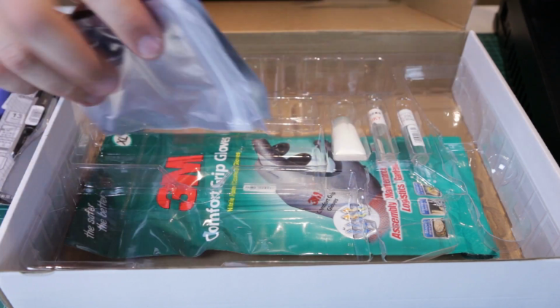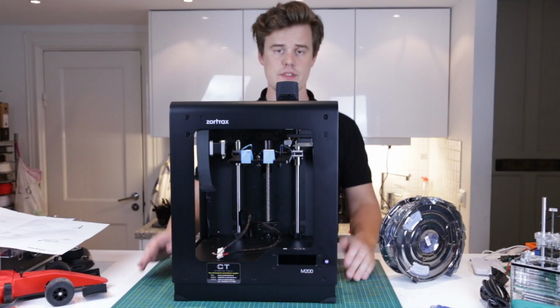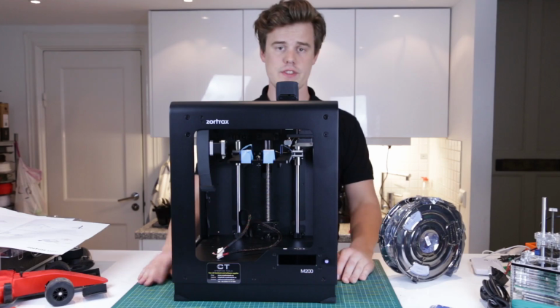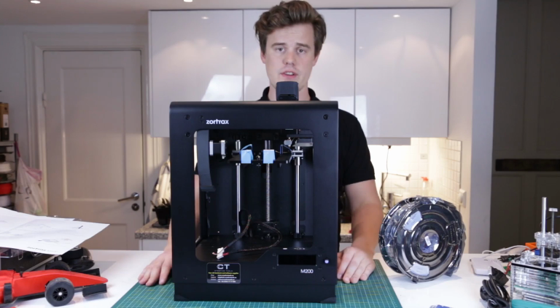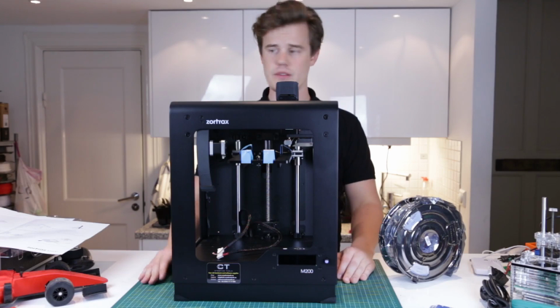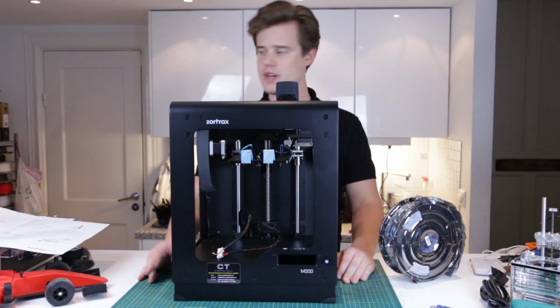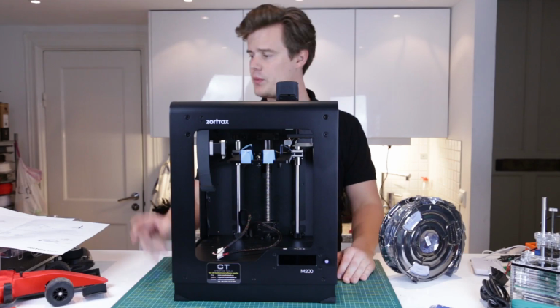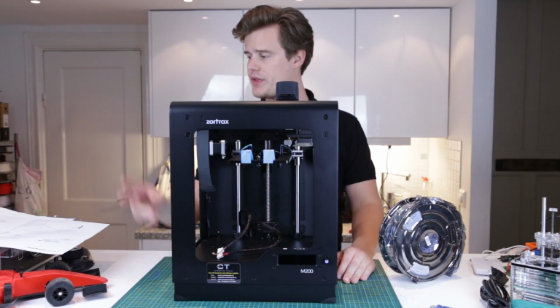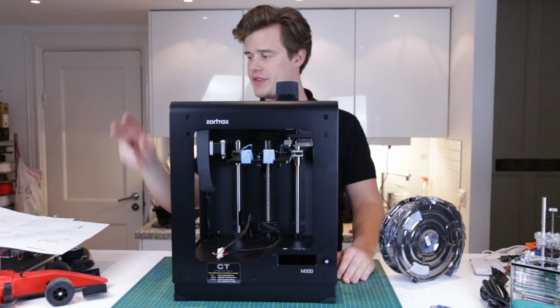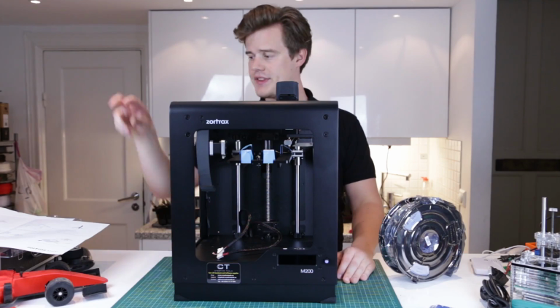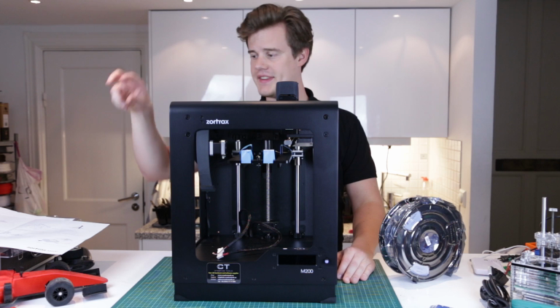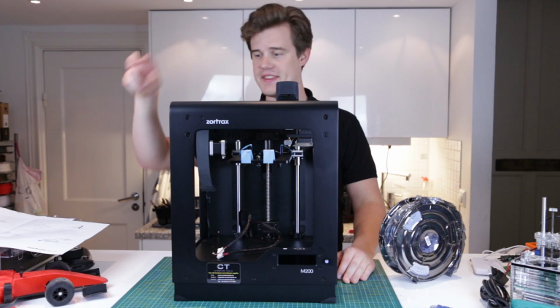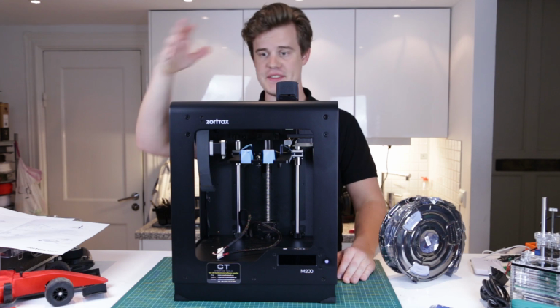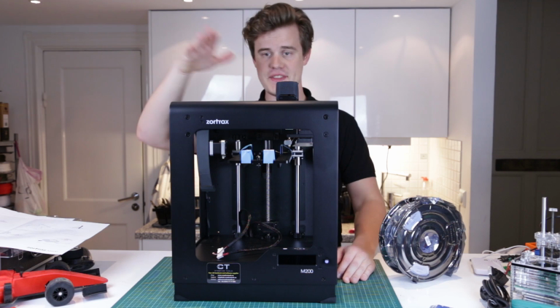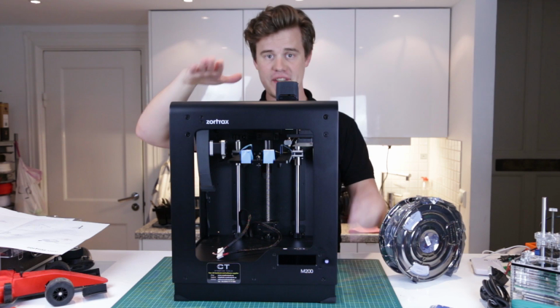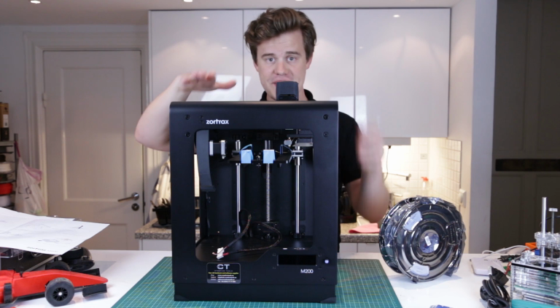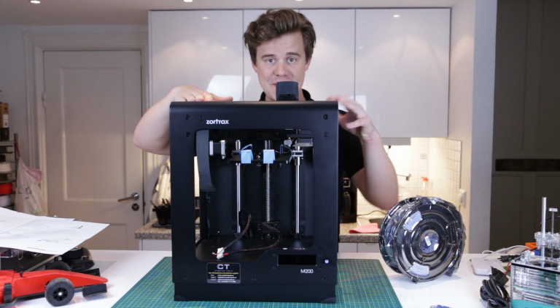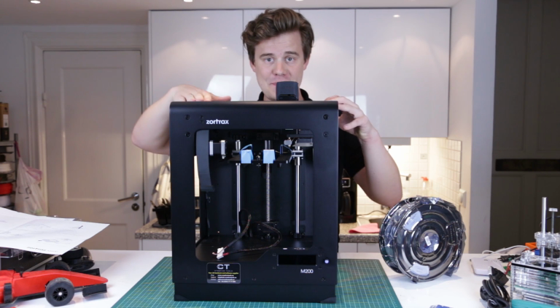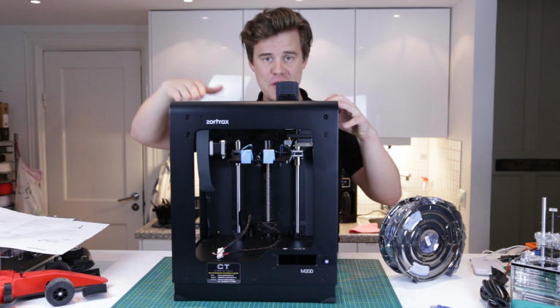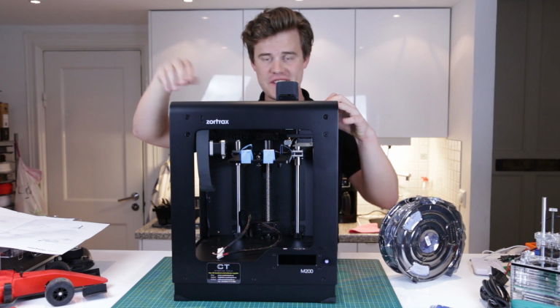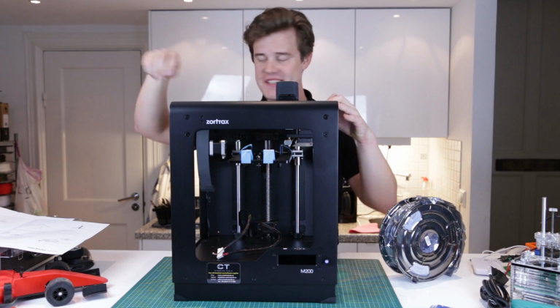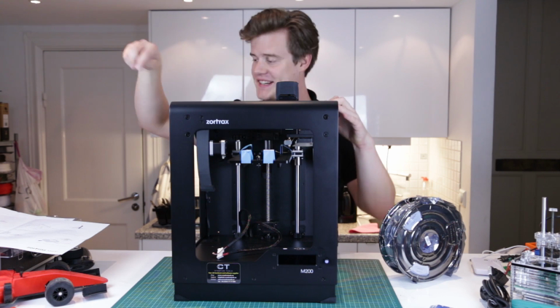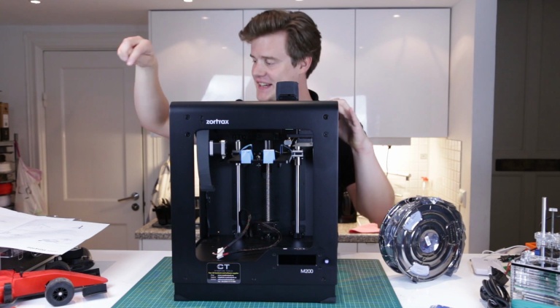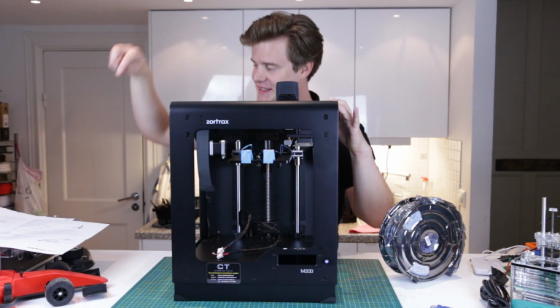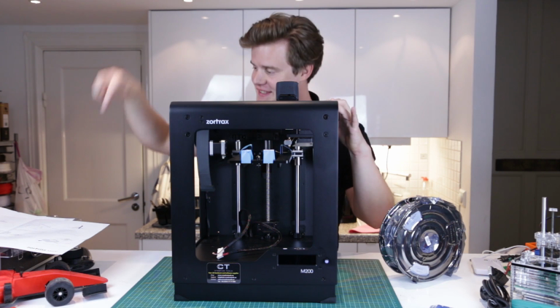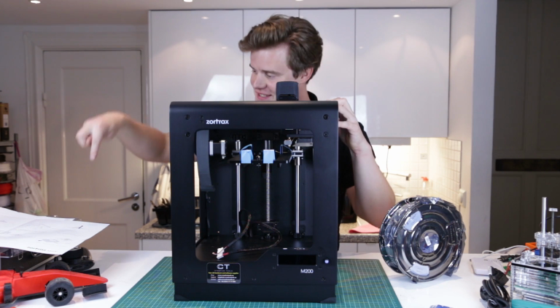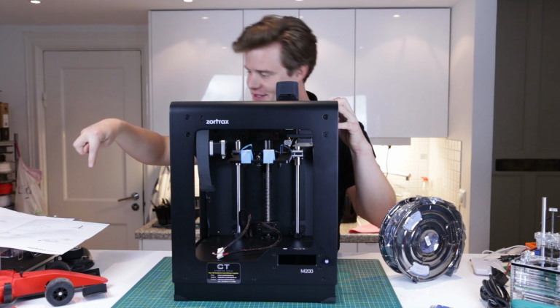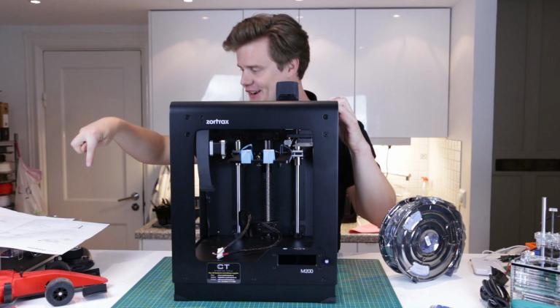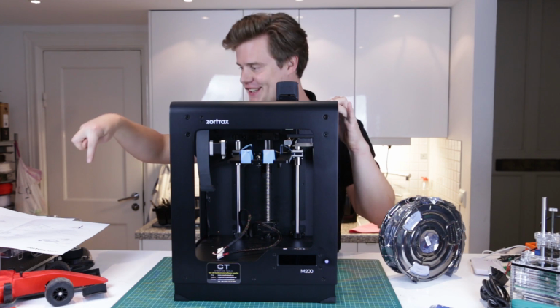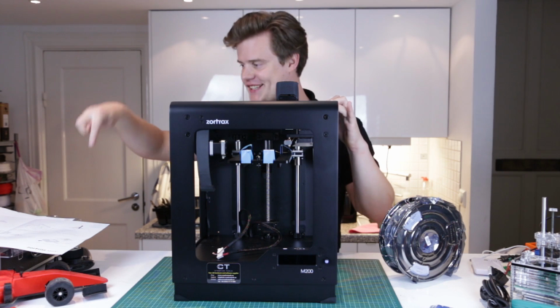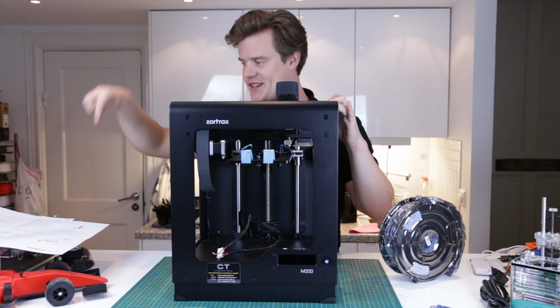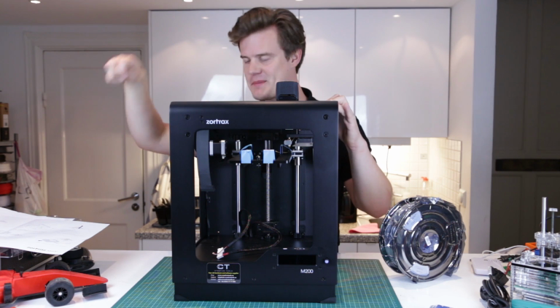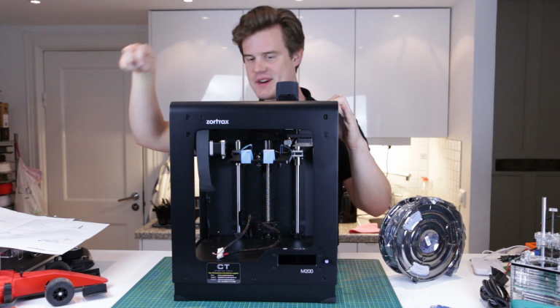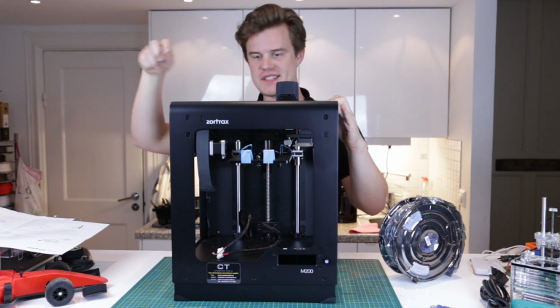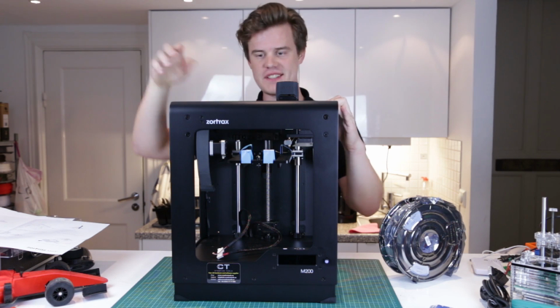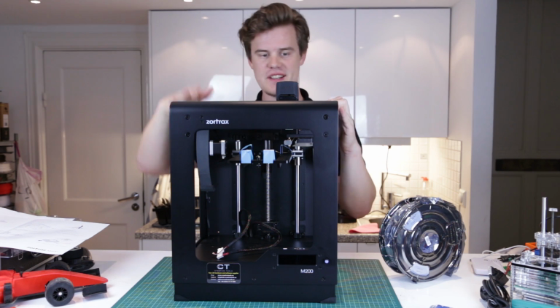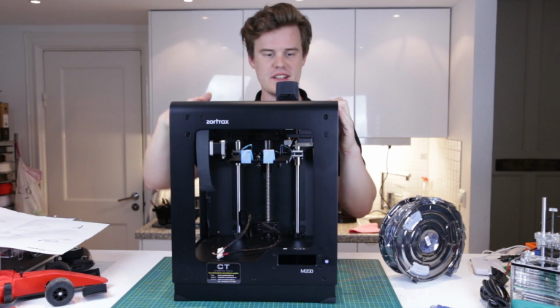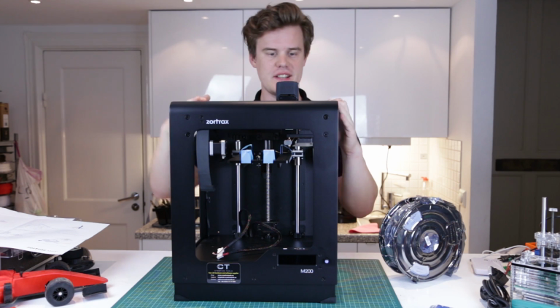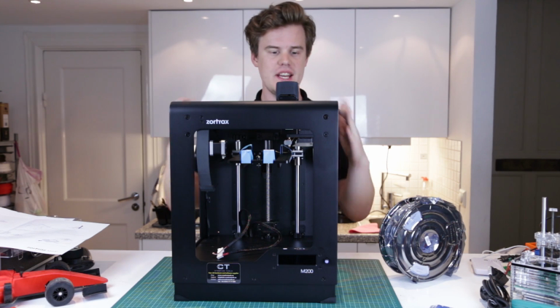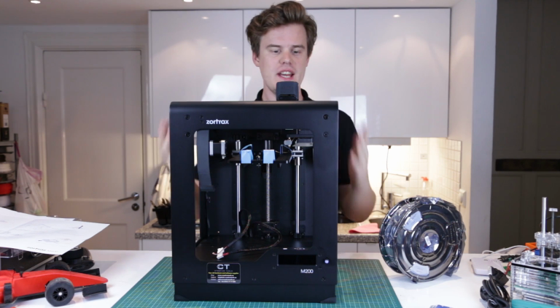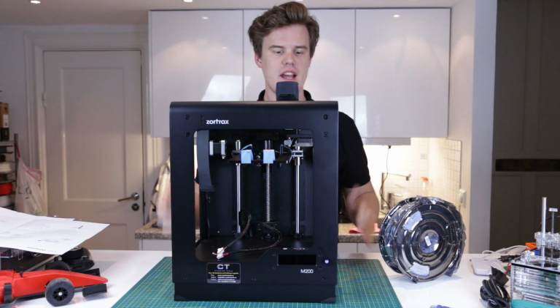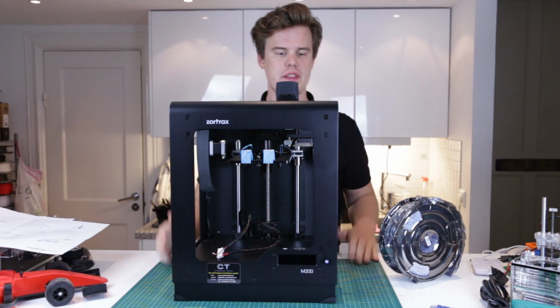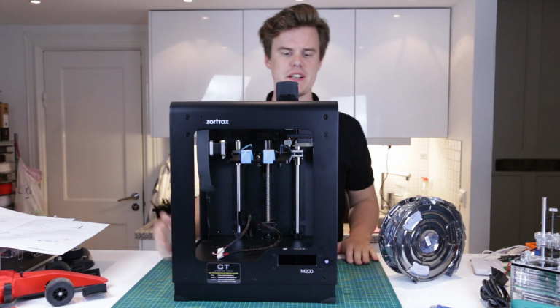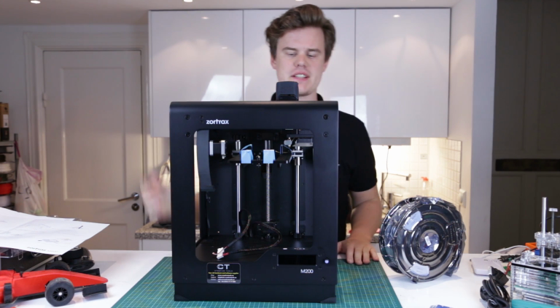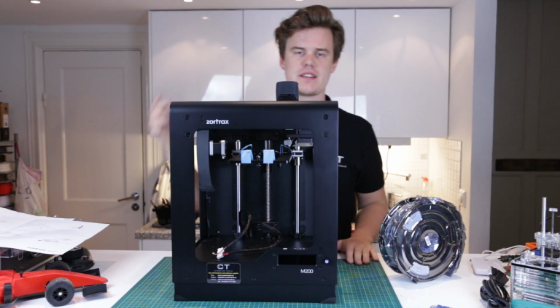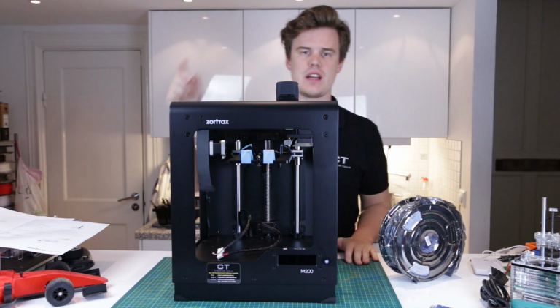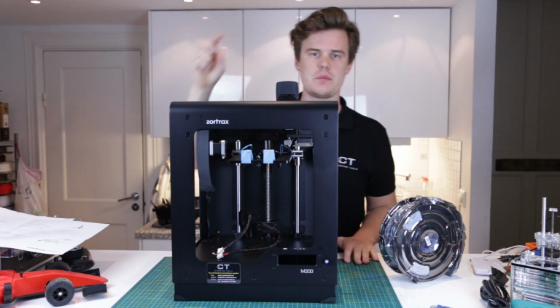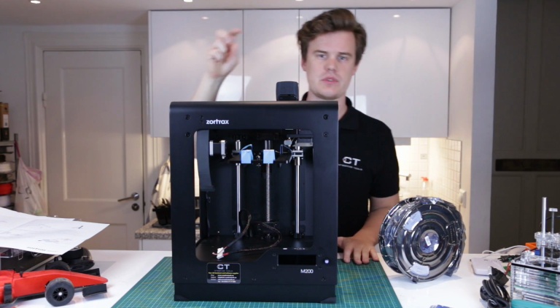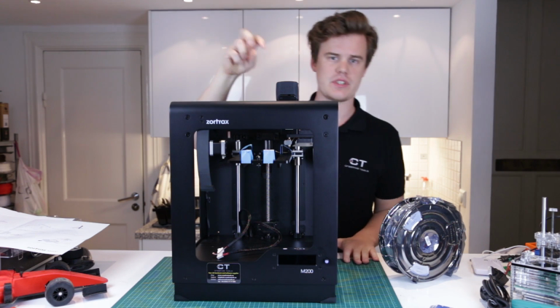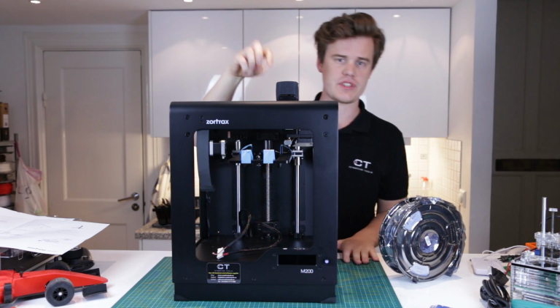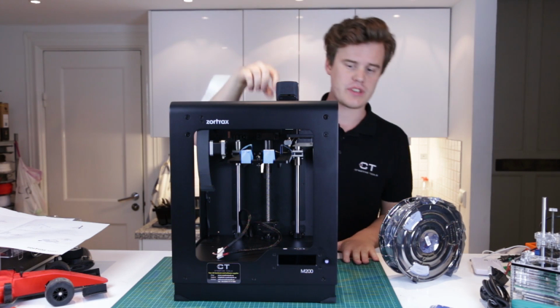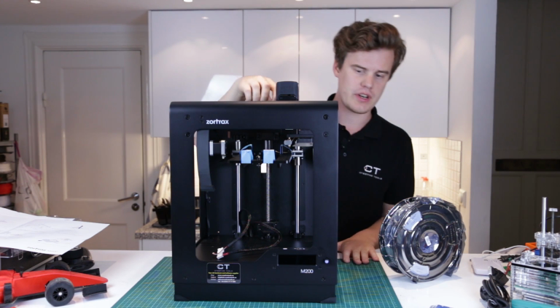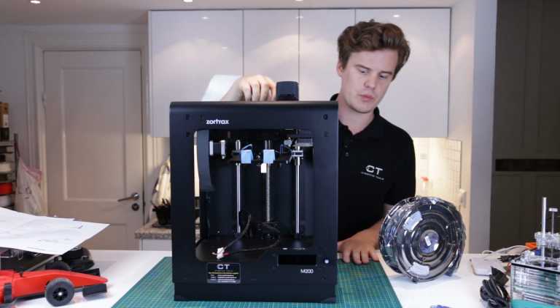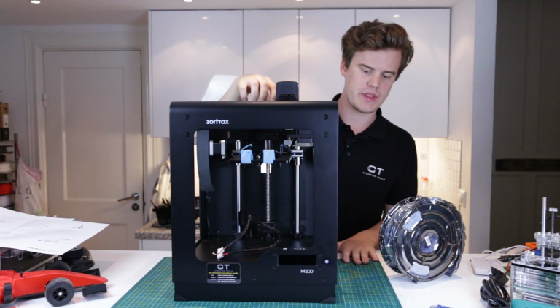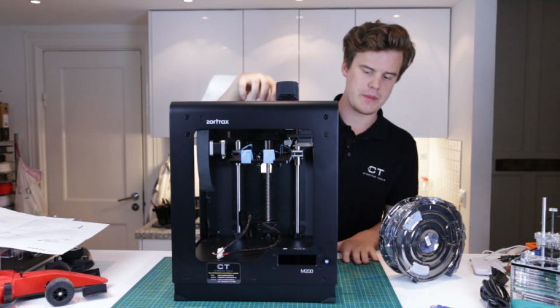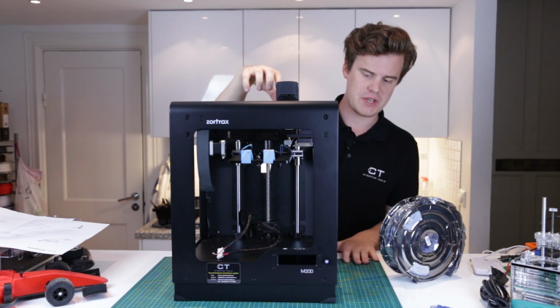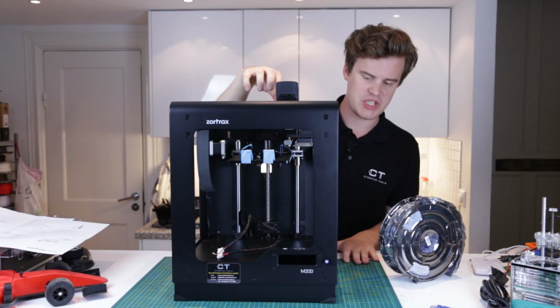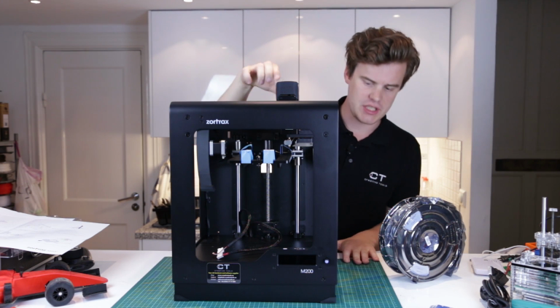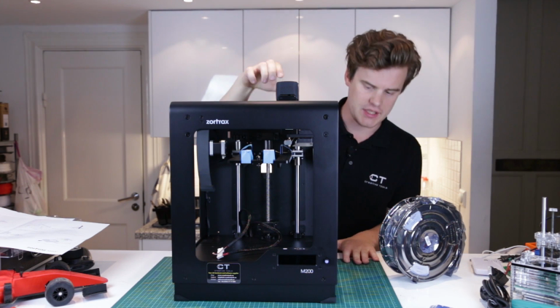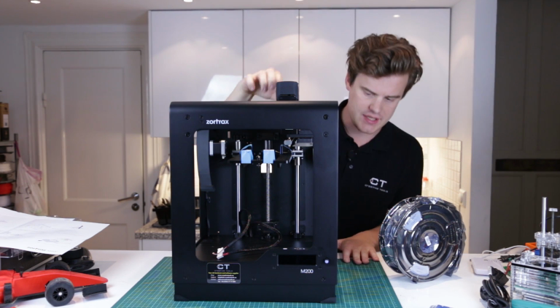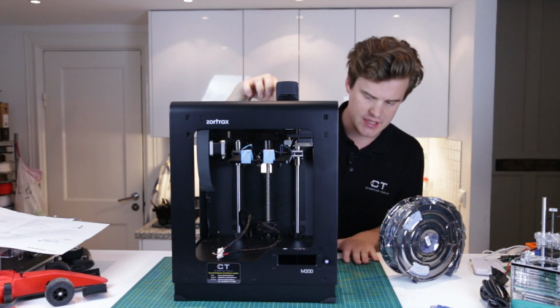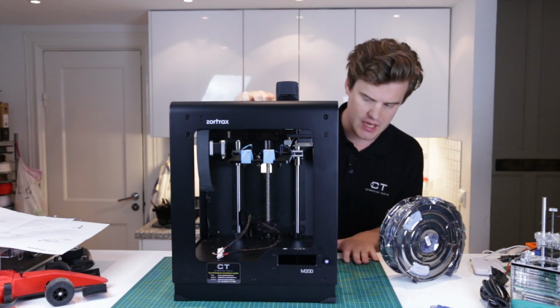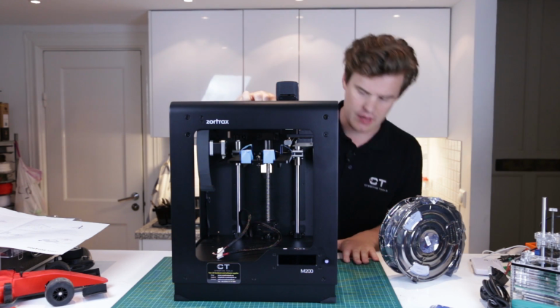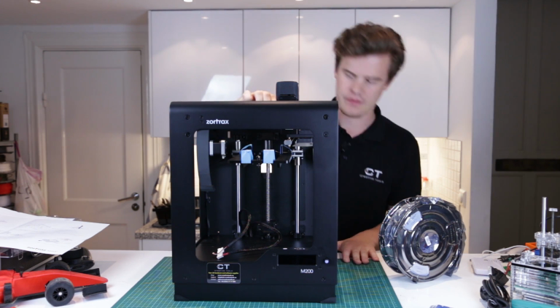So now with the unboxing and the starter kit unboxing done, I think it's time to get started with the machine itself.